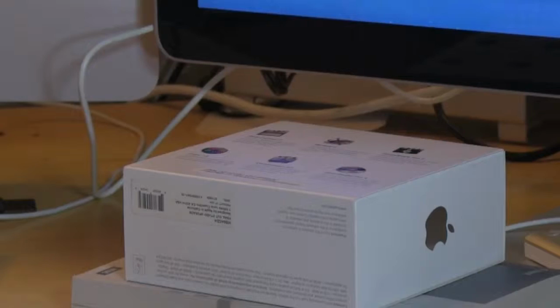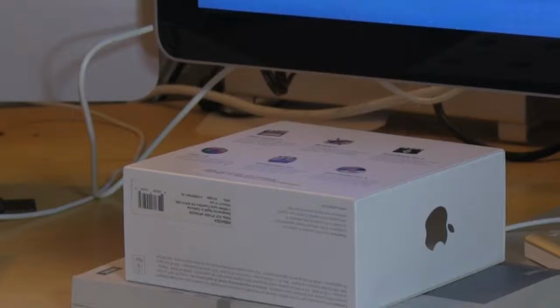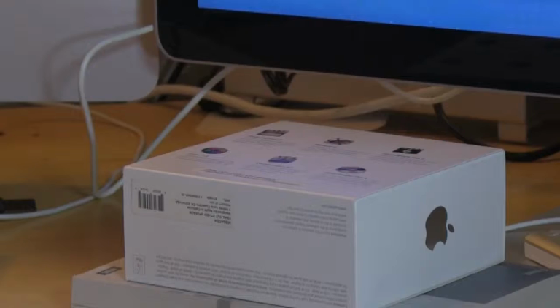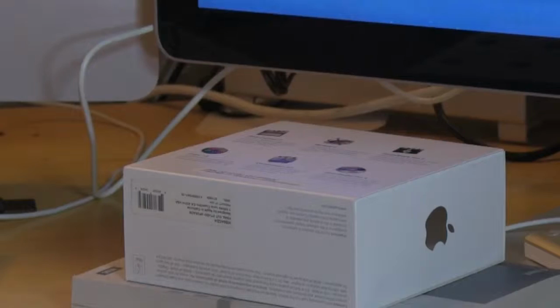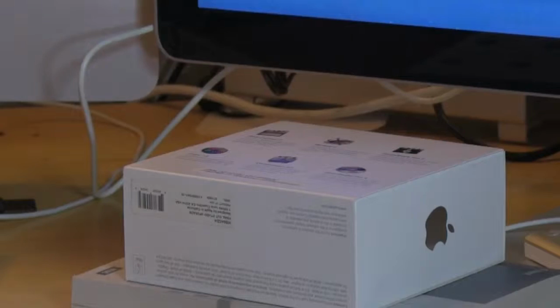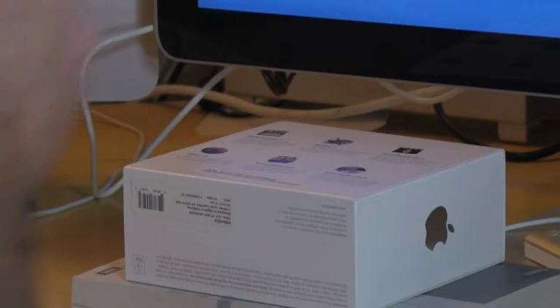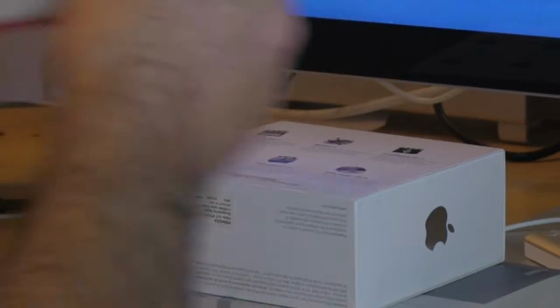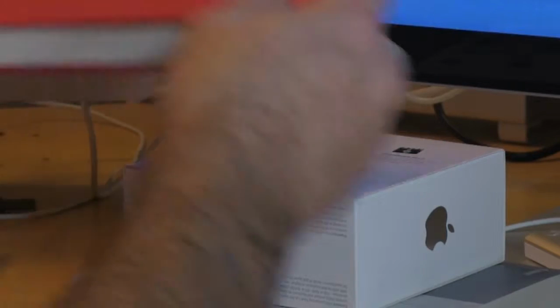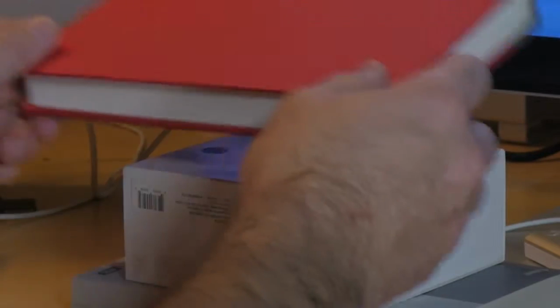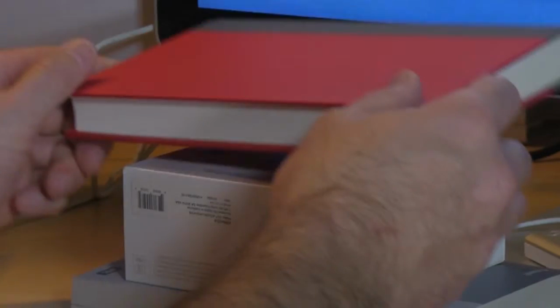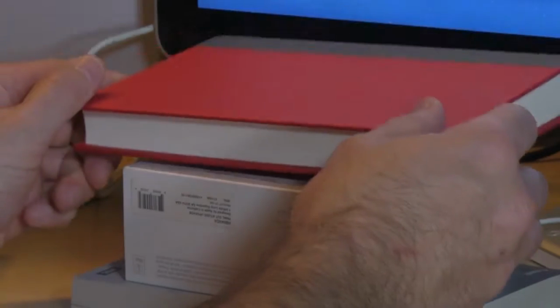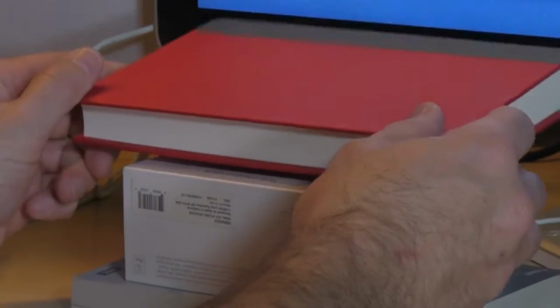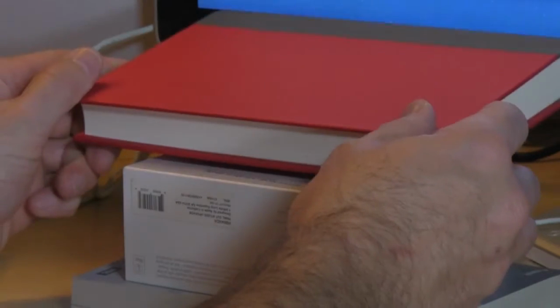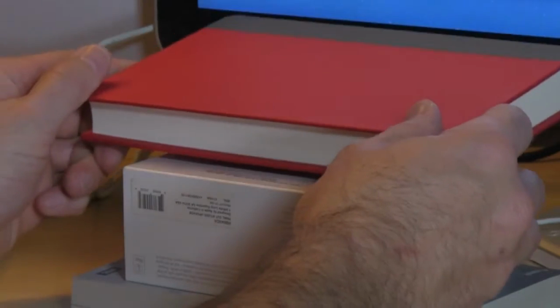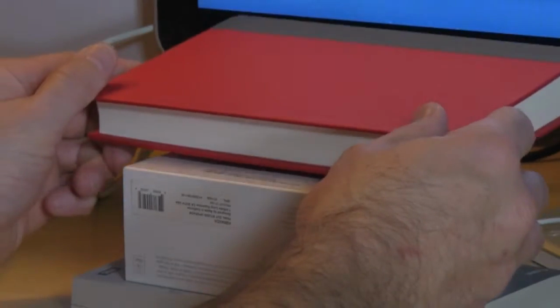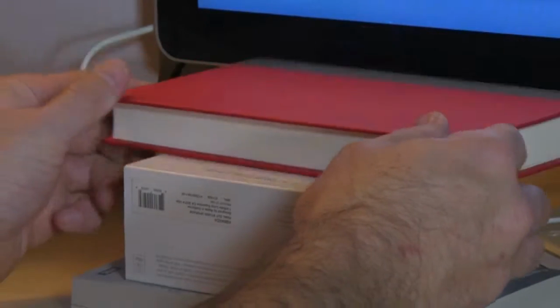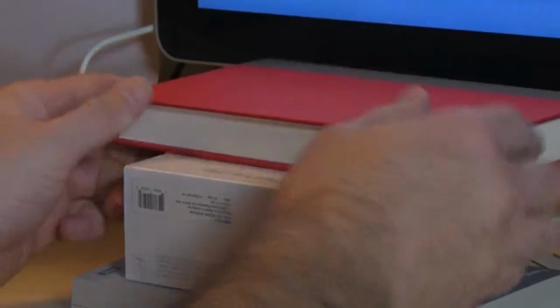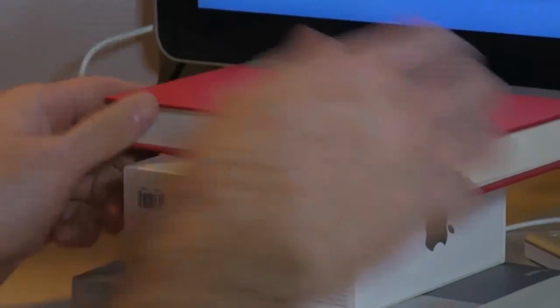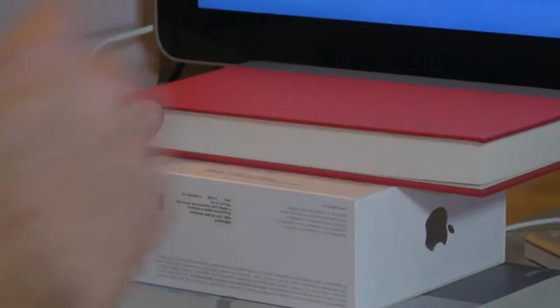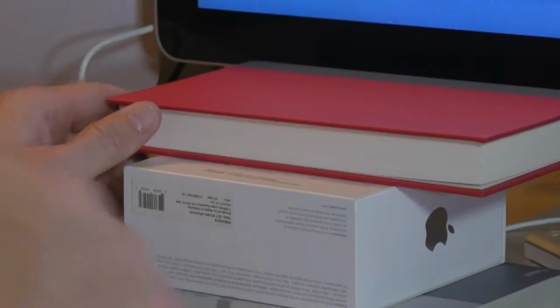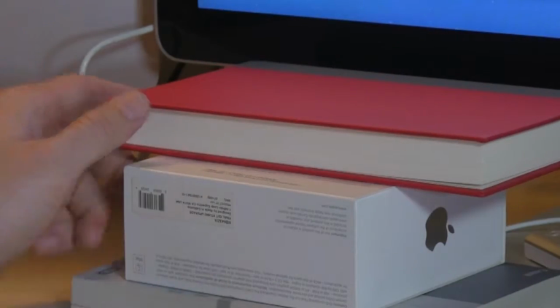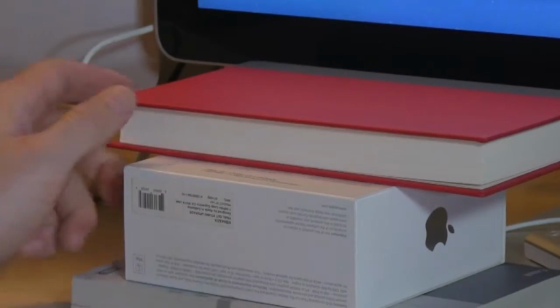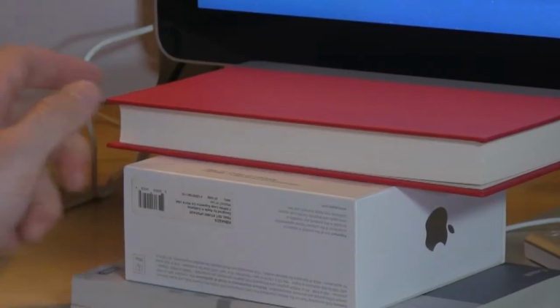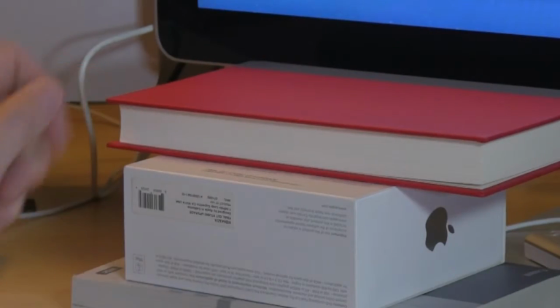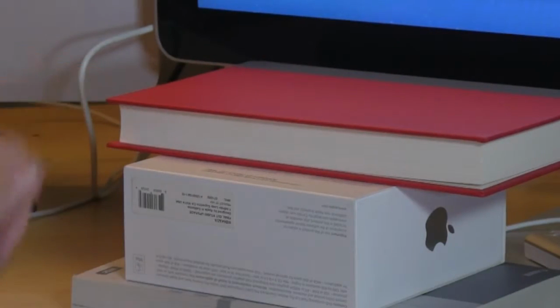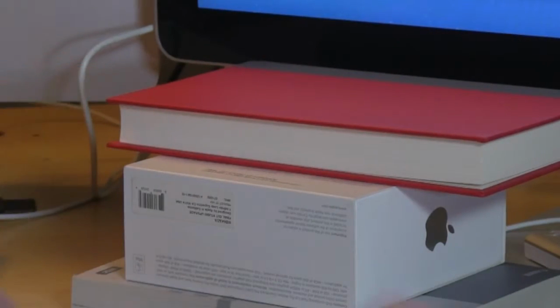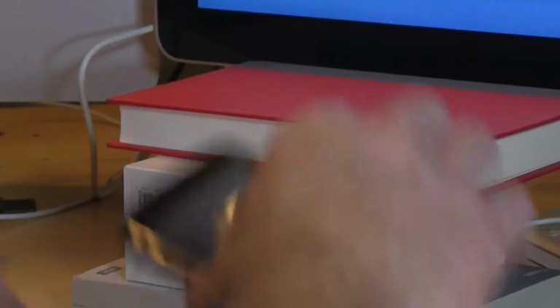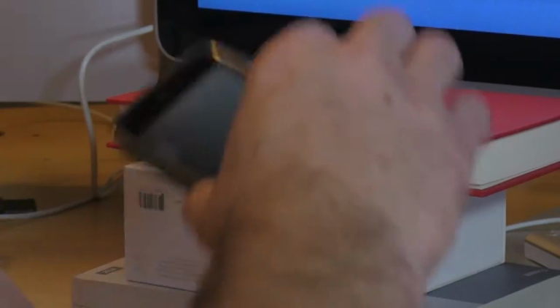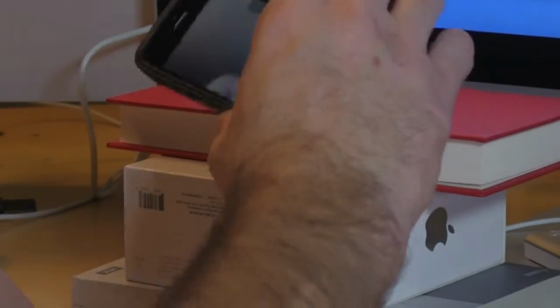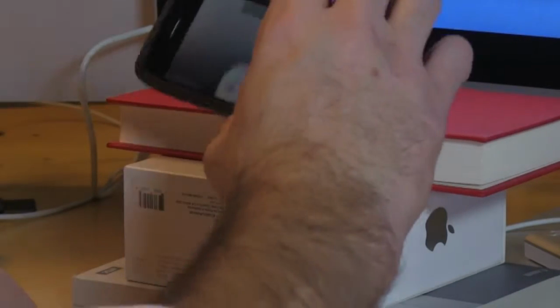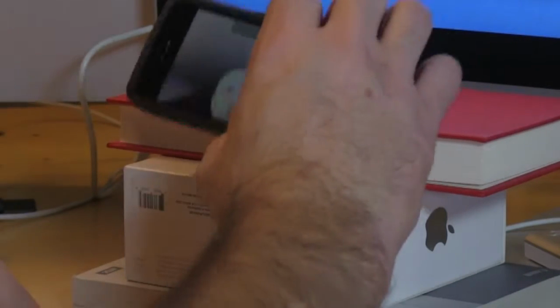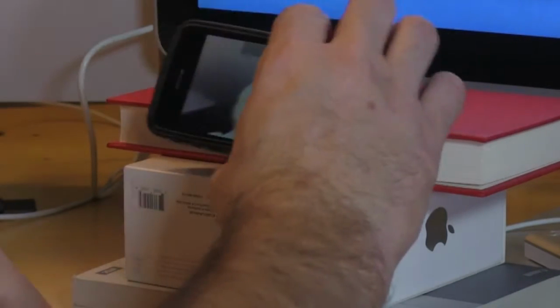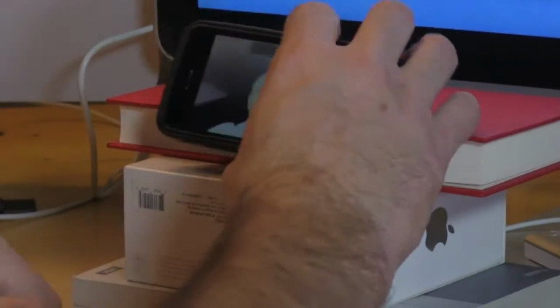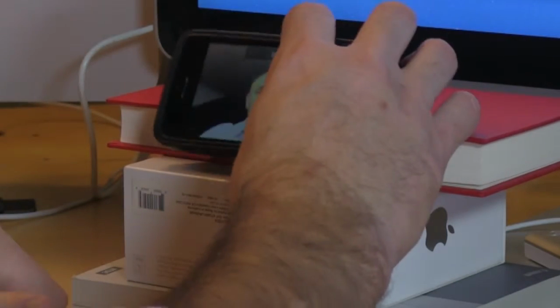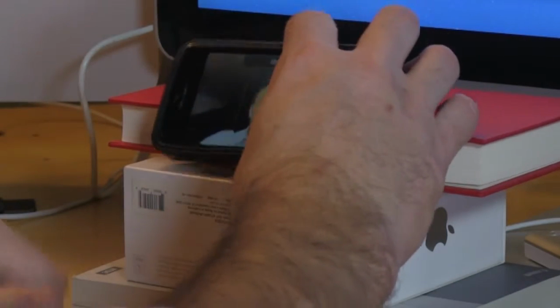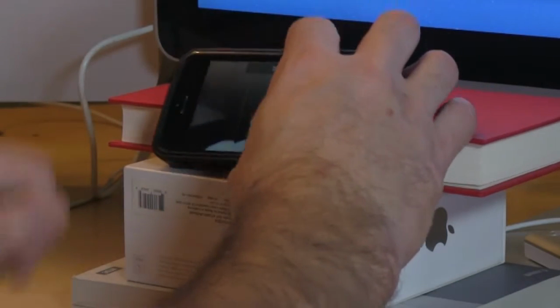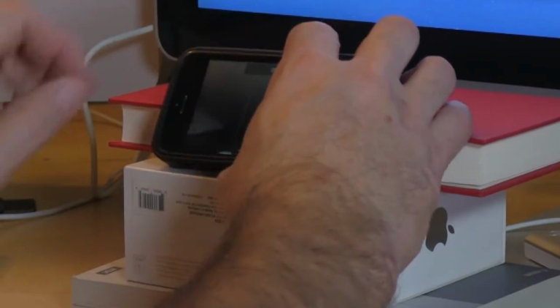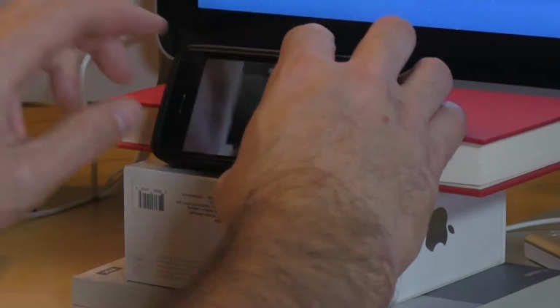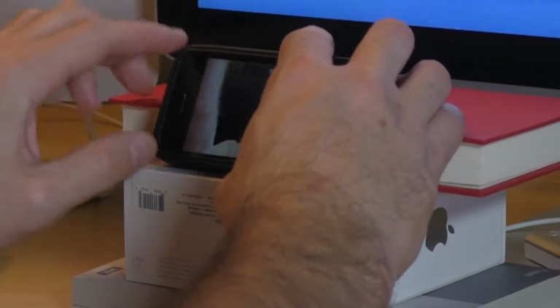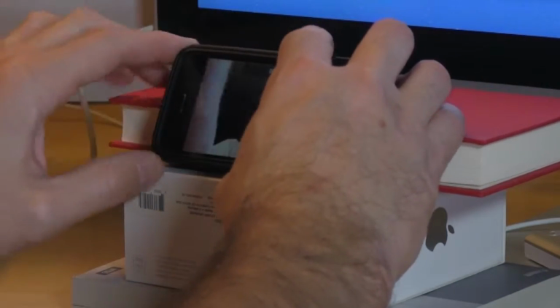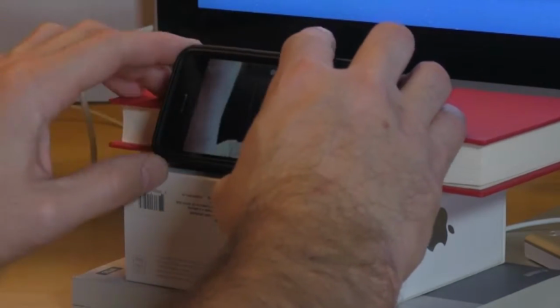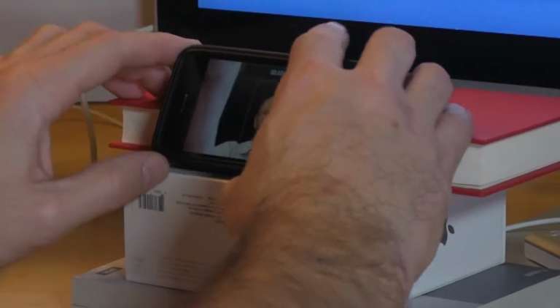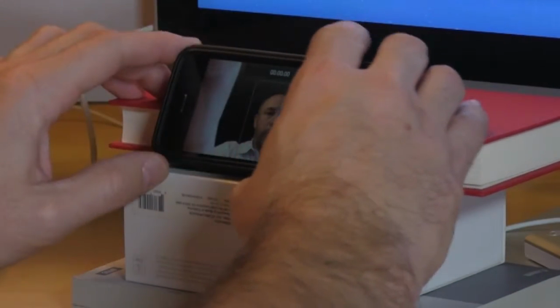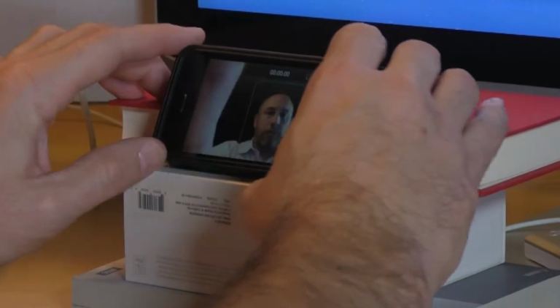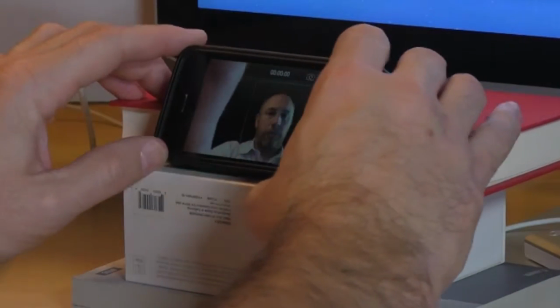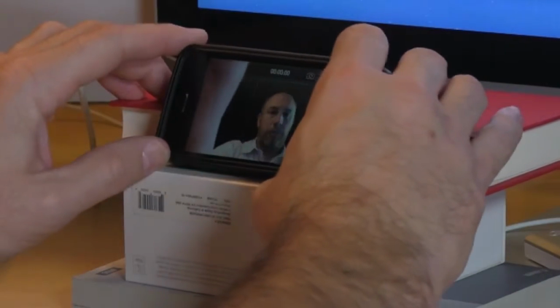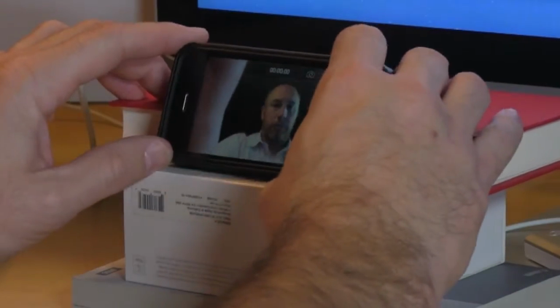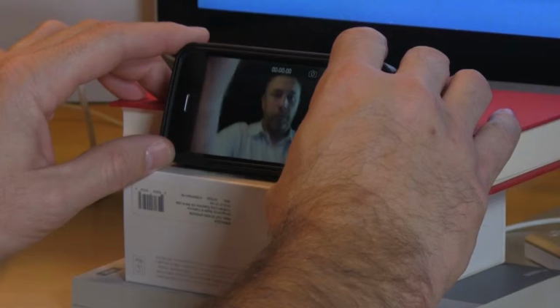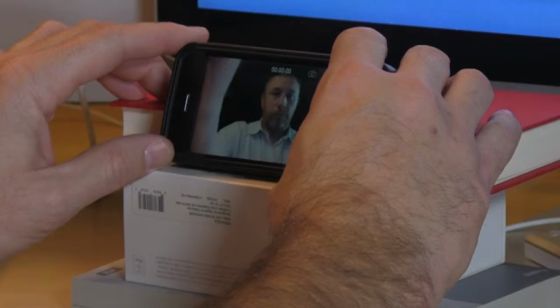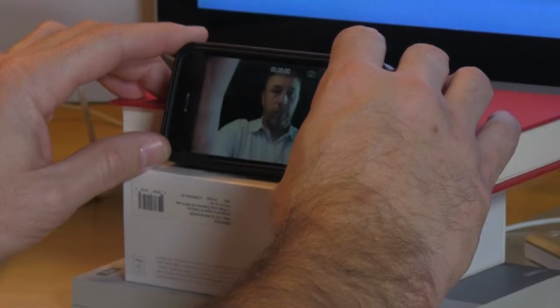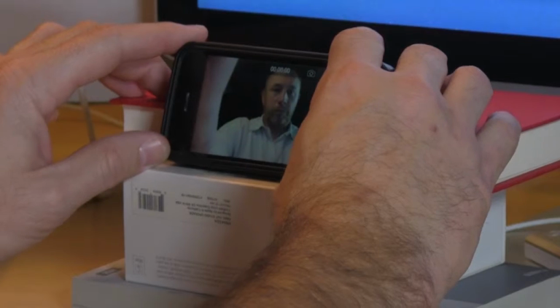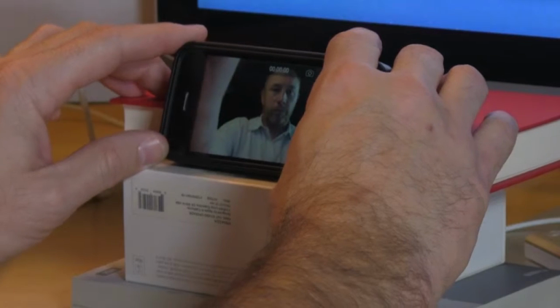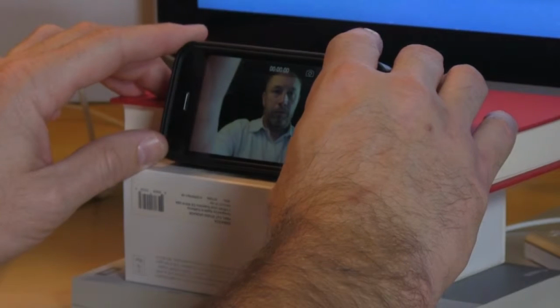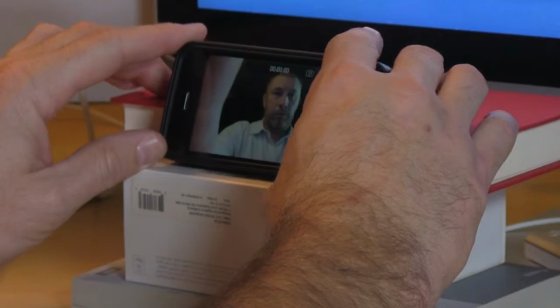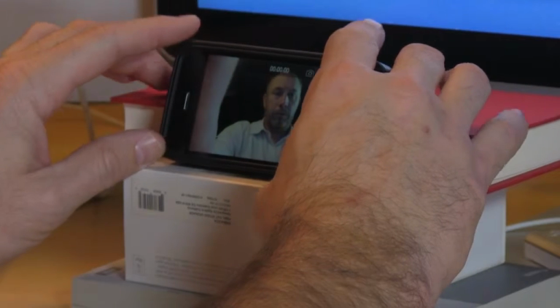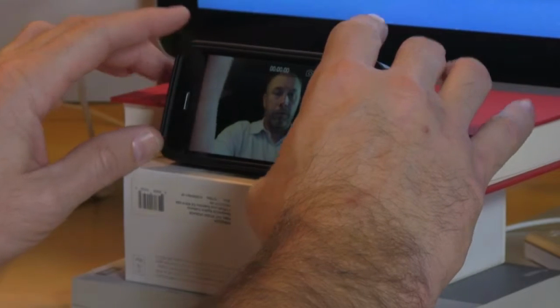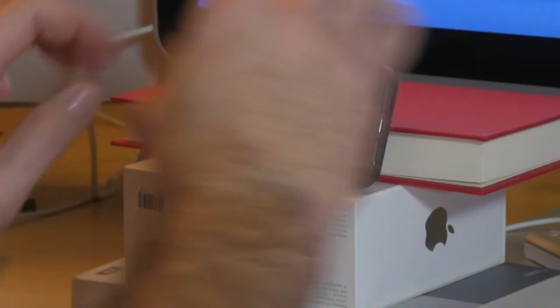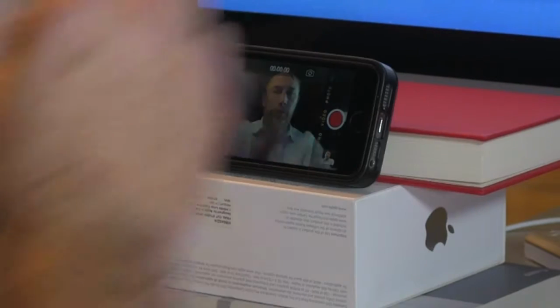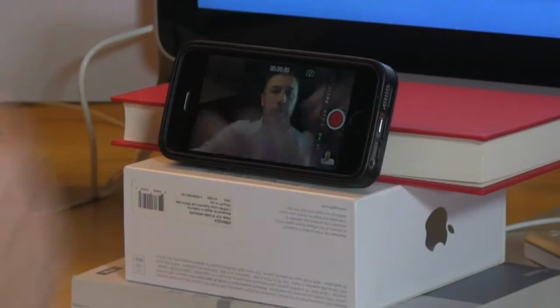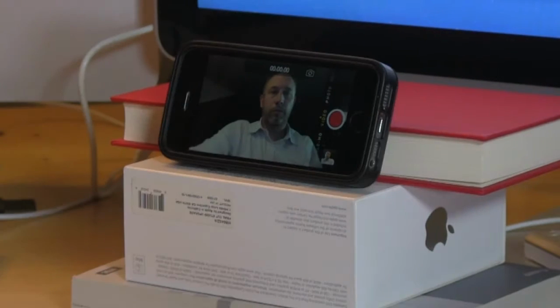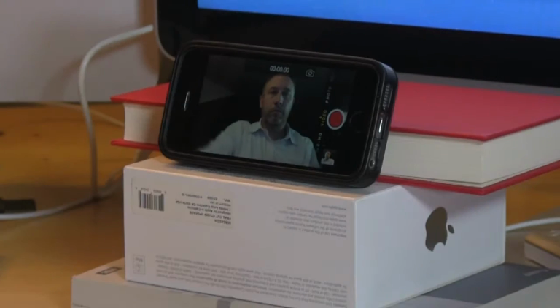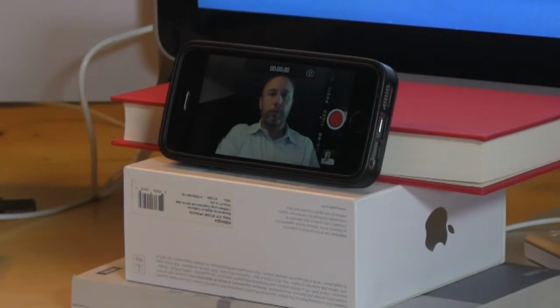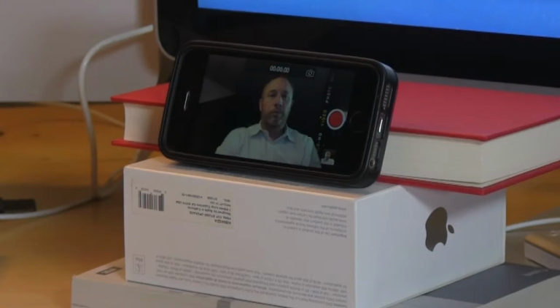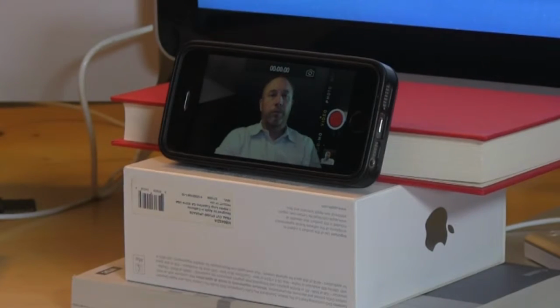Prop your smartphone up on a desk or on a stack of books two to three feet away in order to achieve an optimal viewing angle.